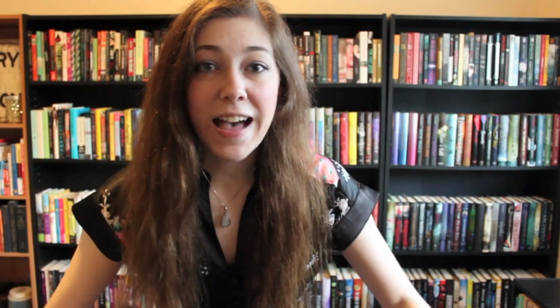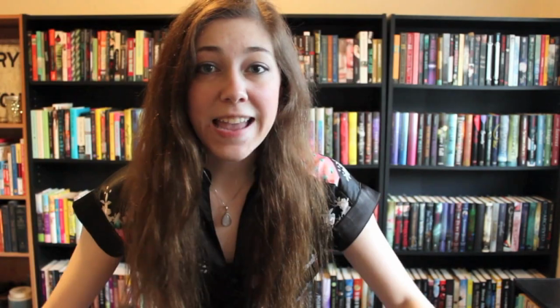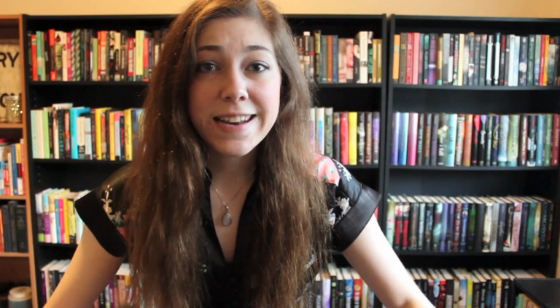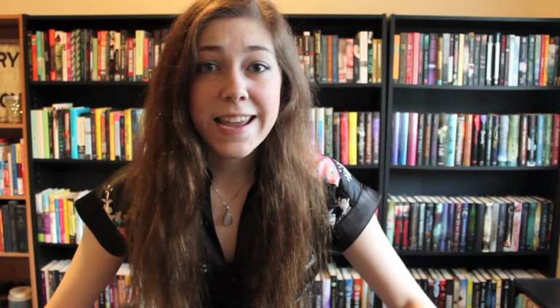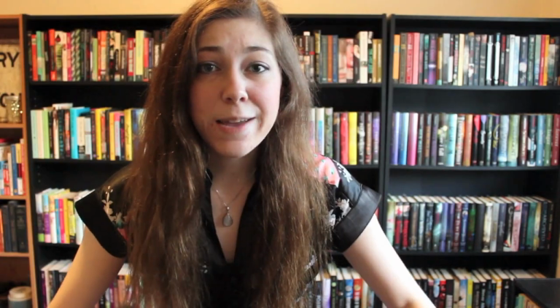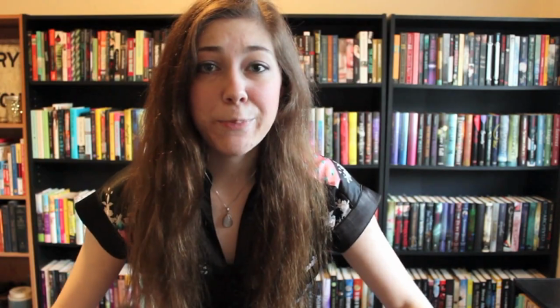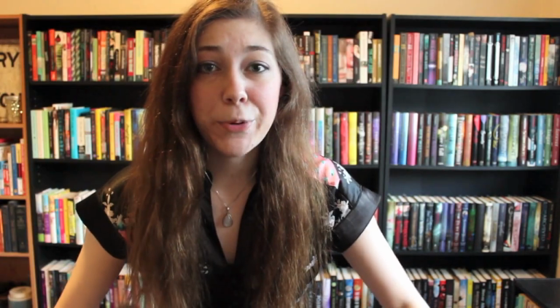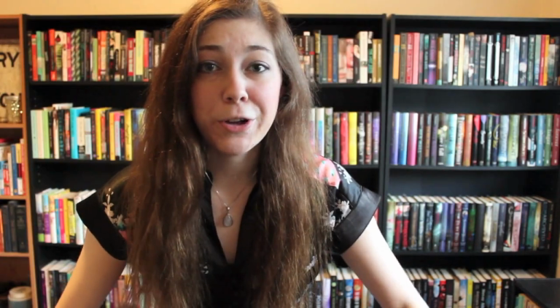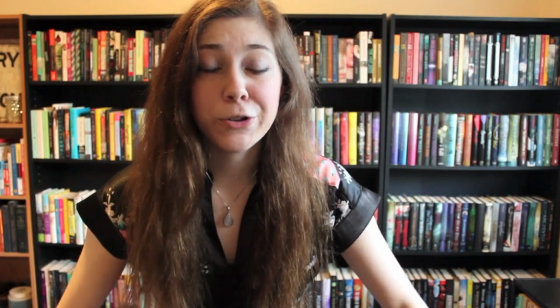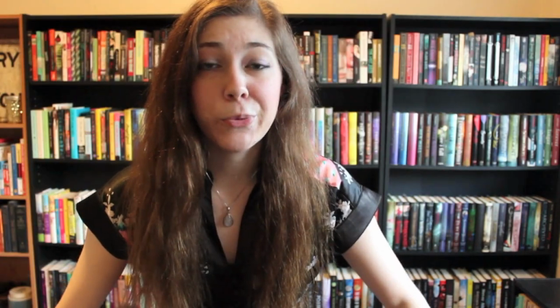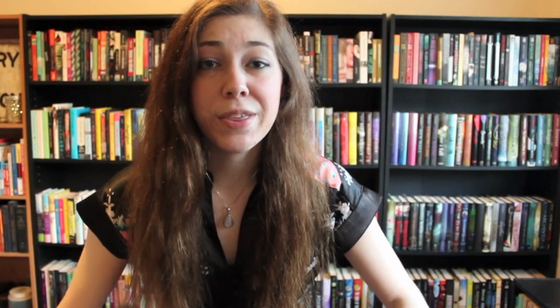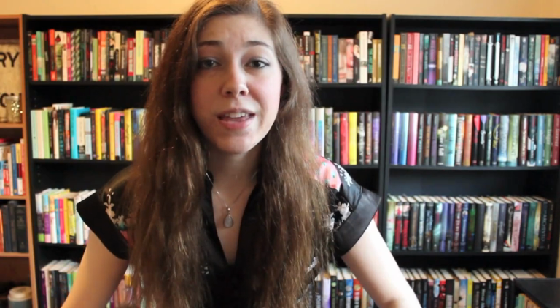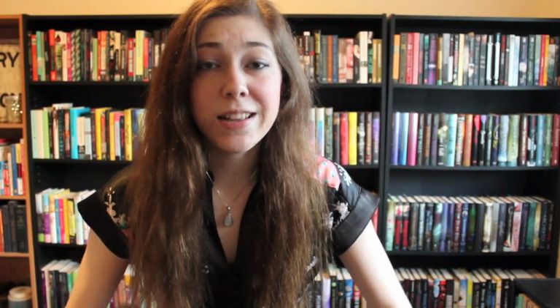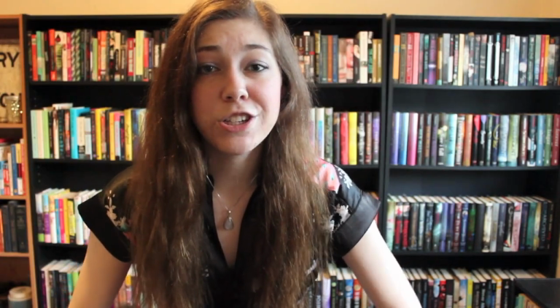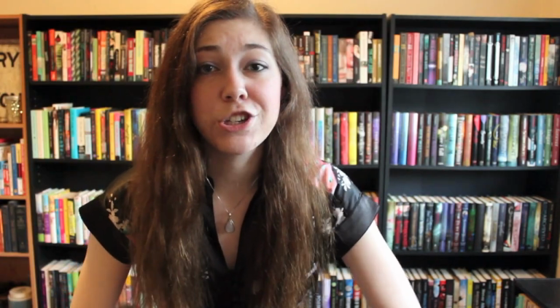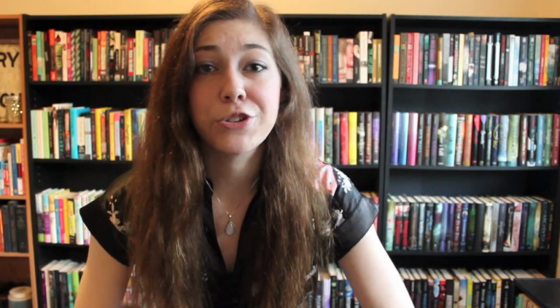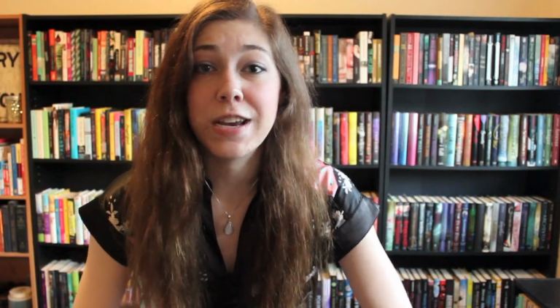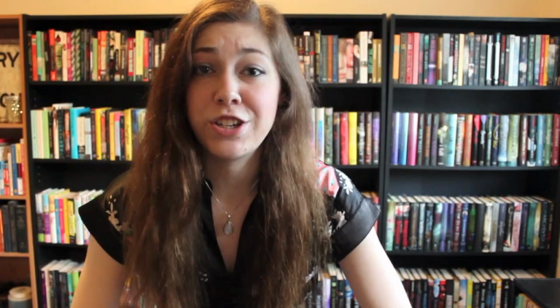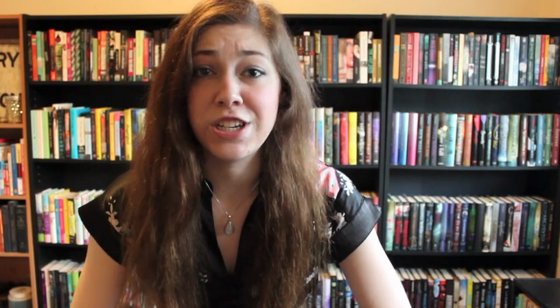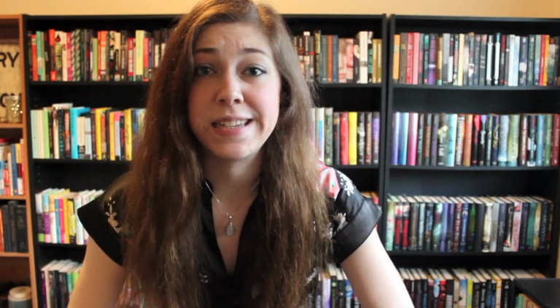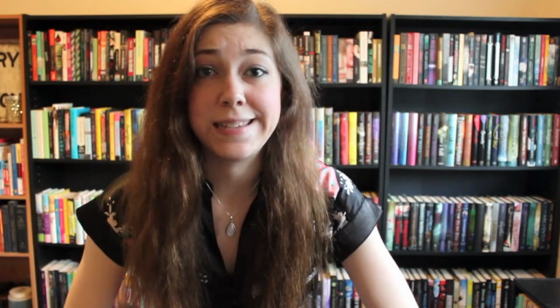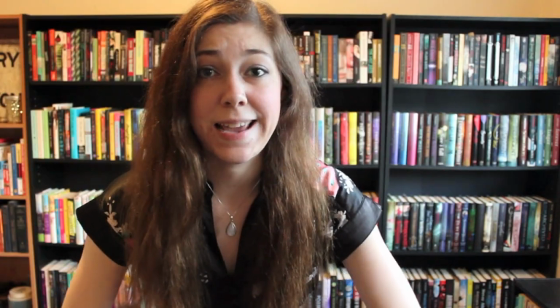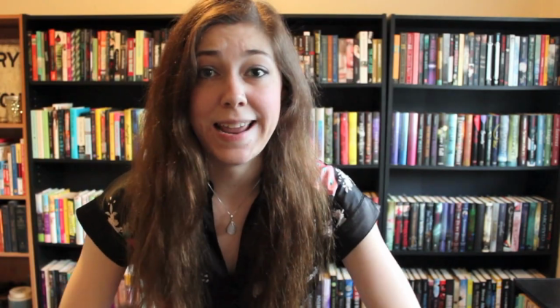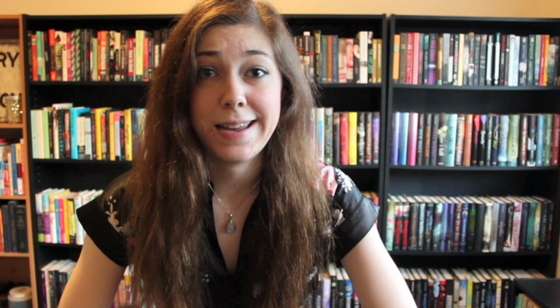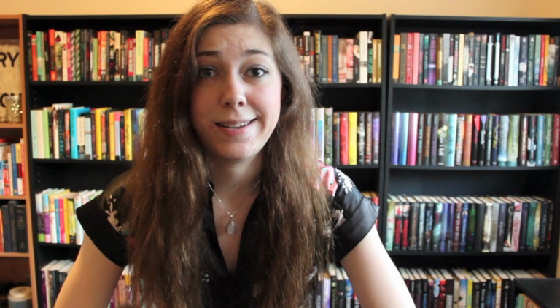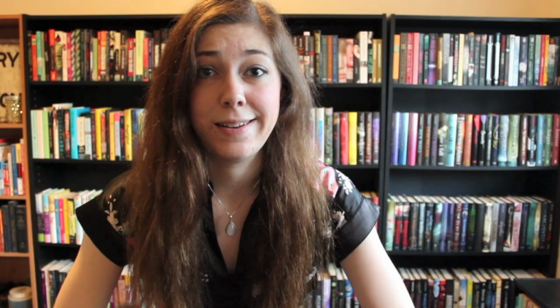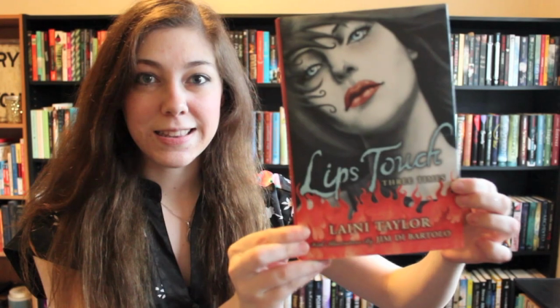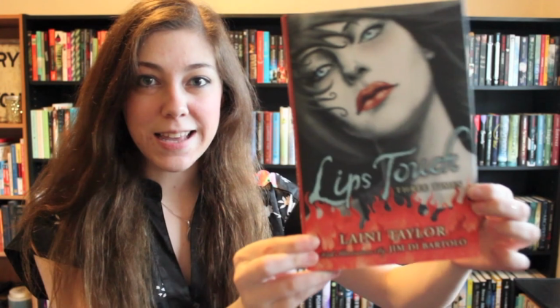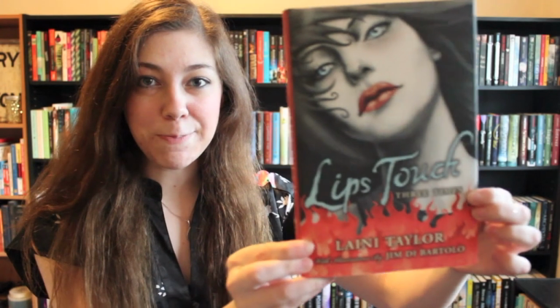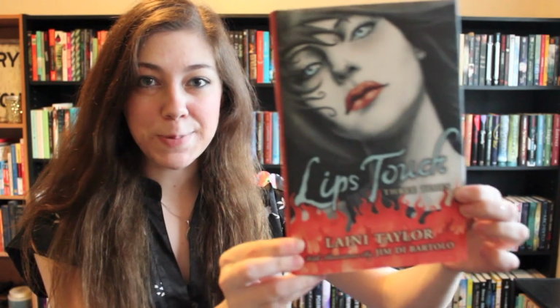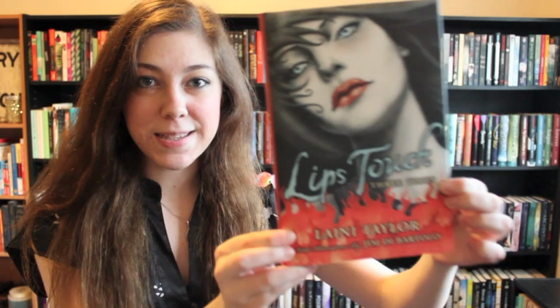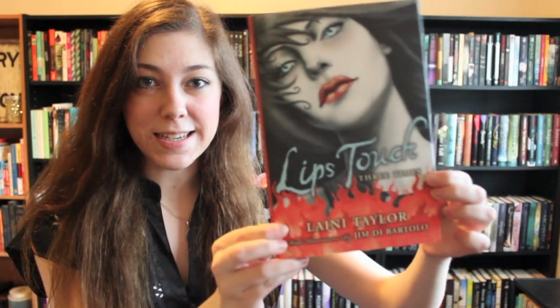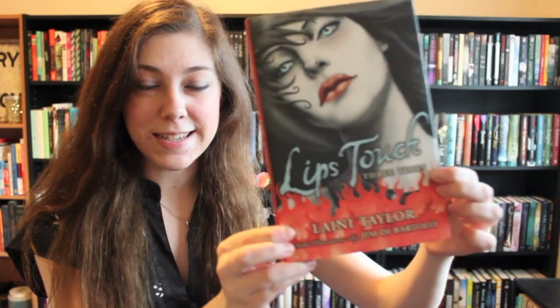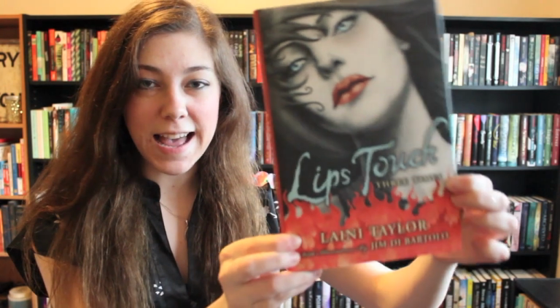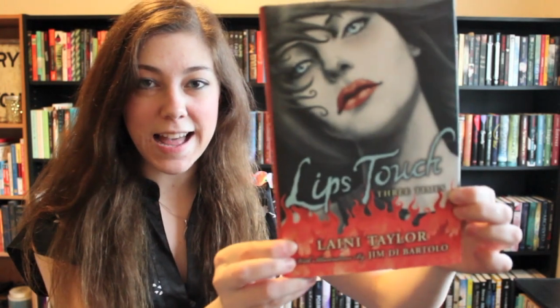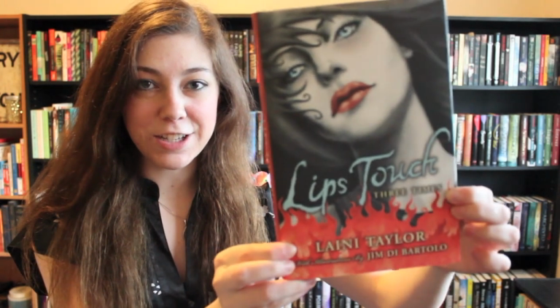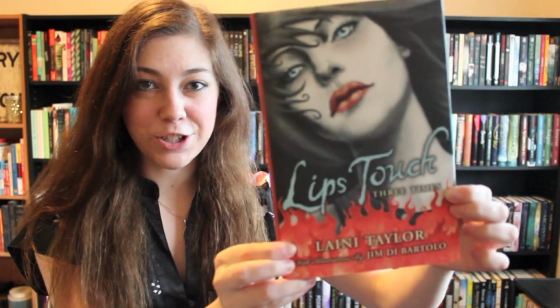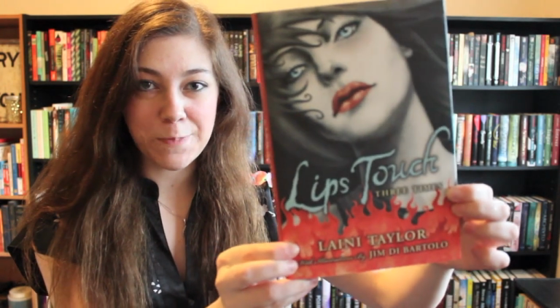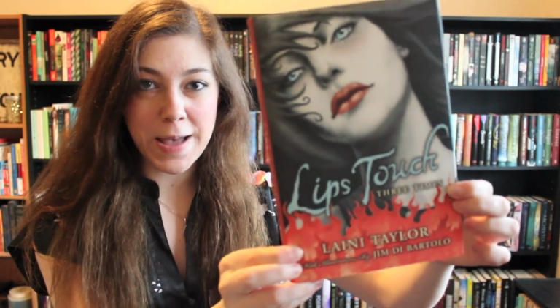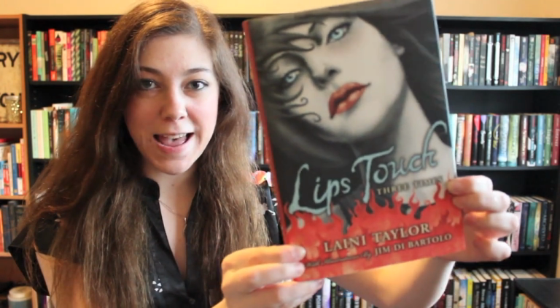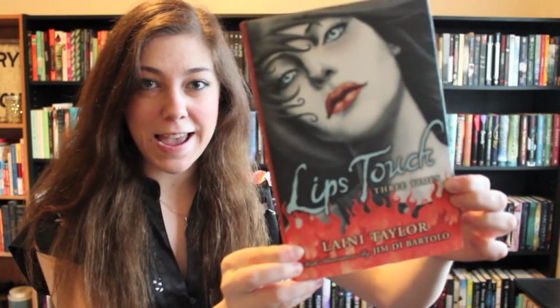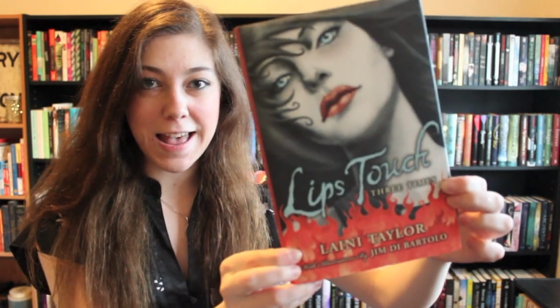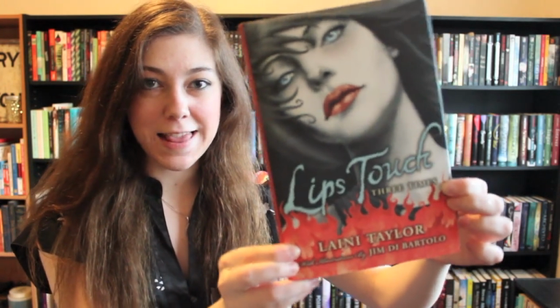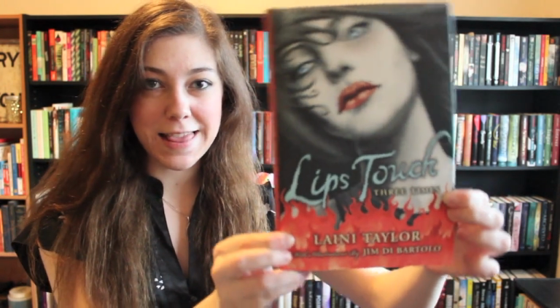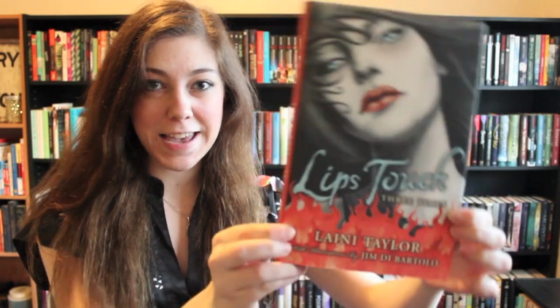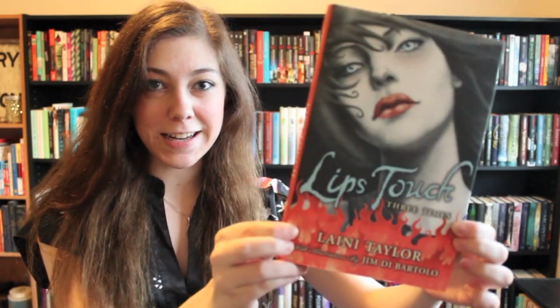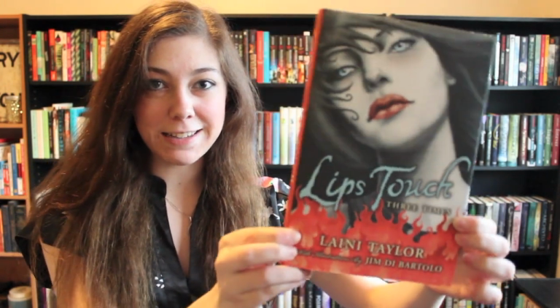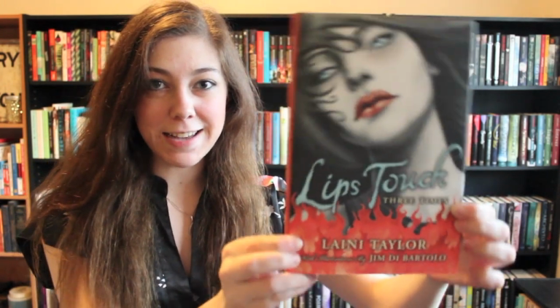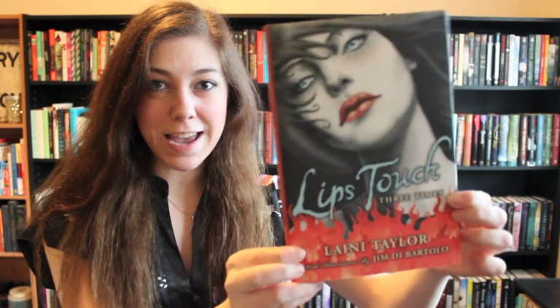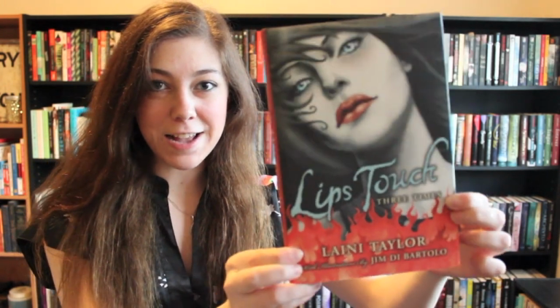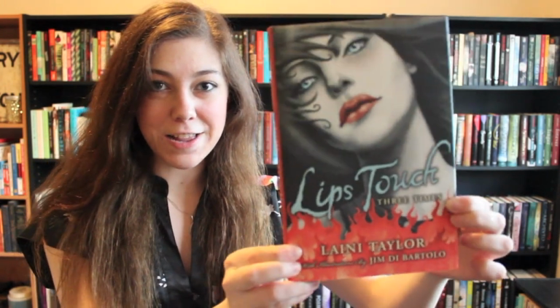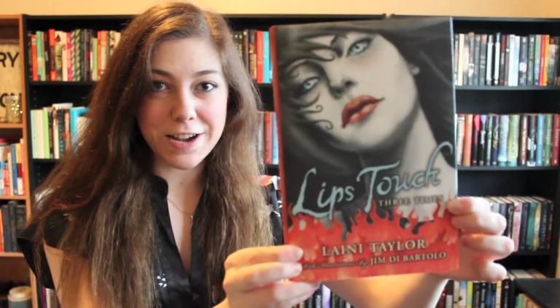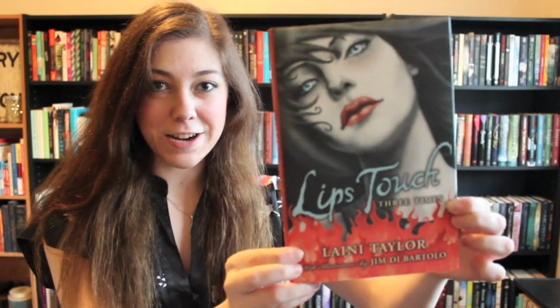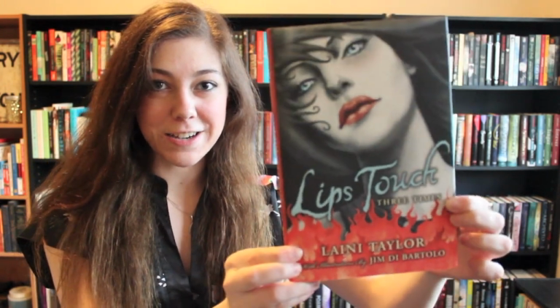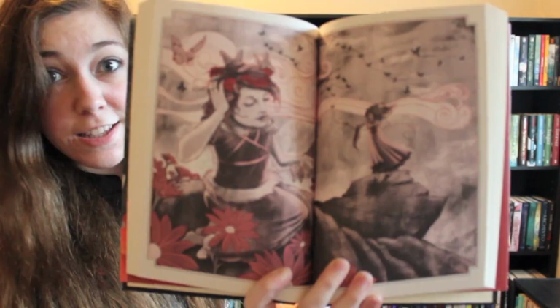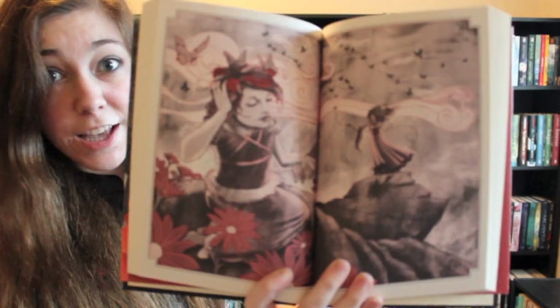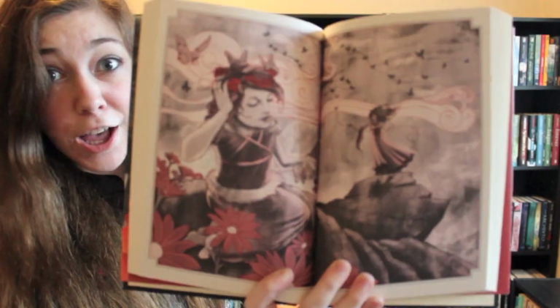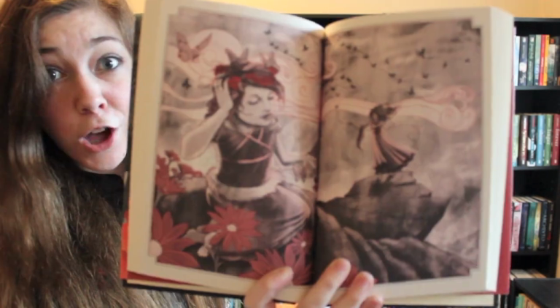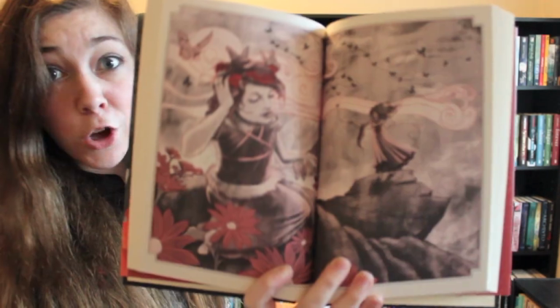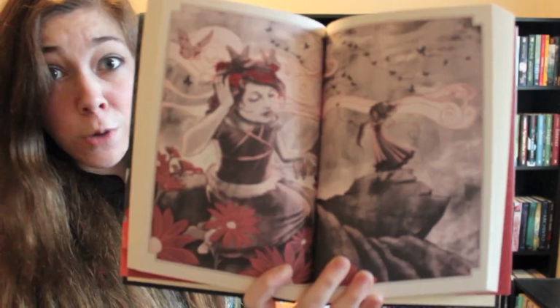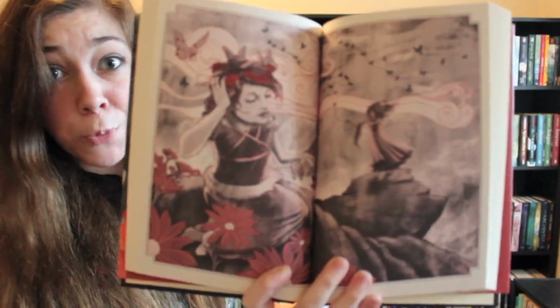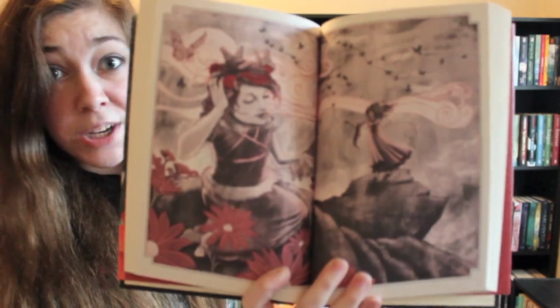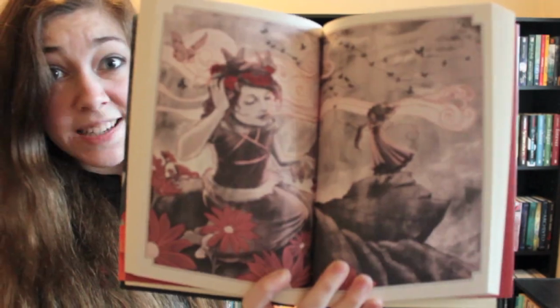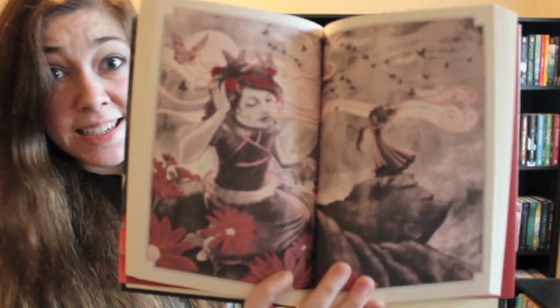Find a book with illustrations in it. Lips Touch by Laini Taylor. So pretty!